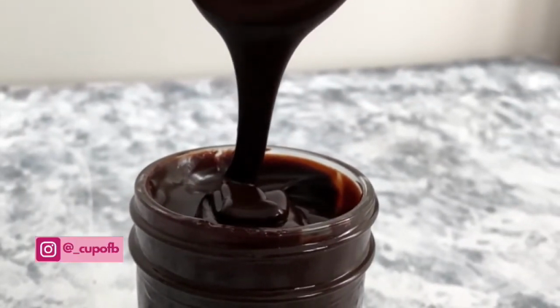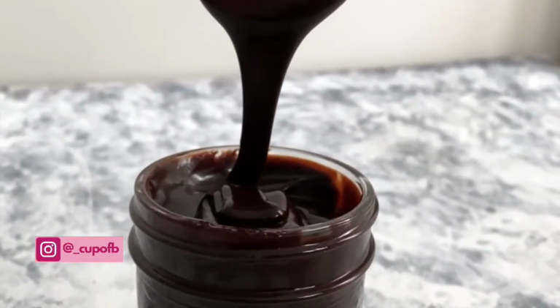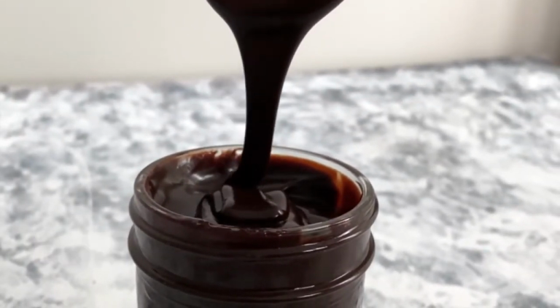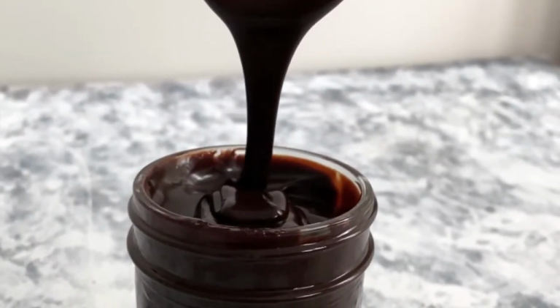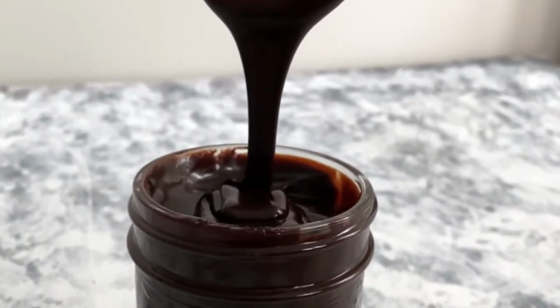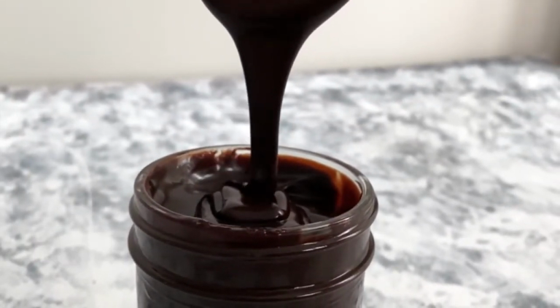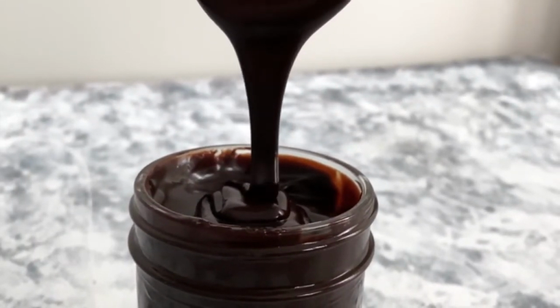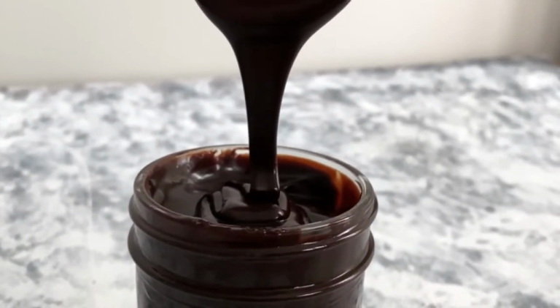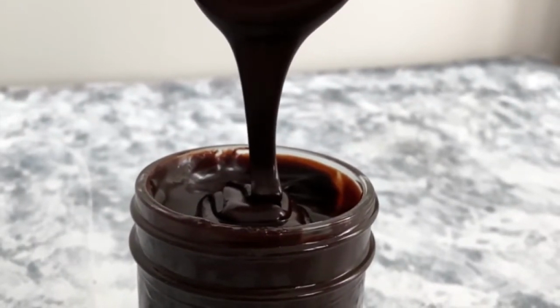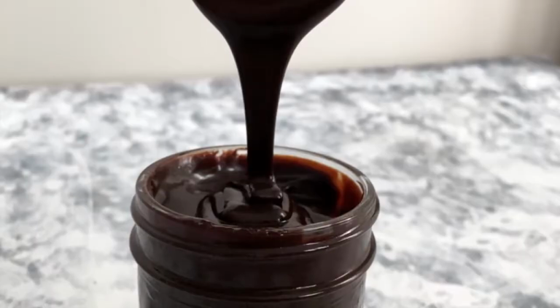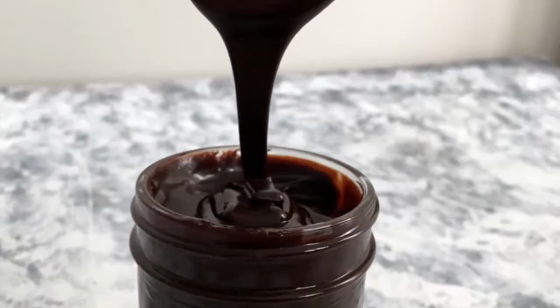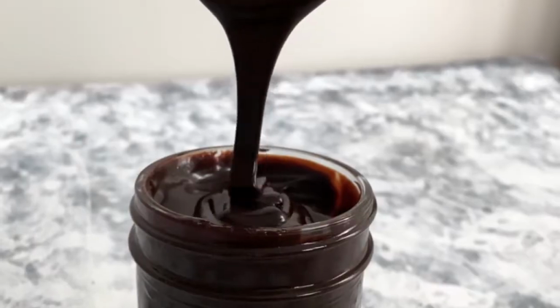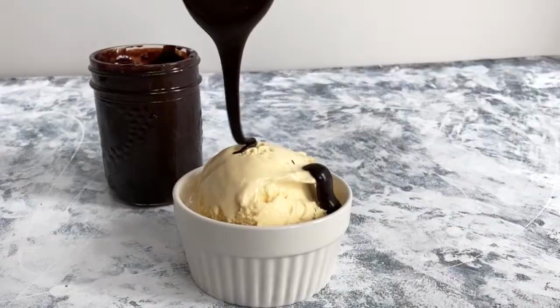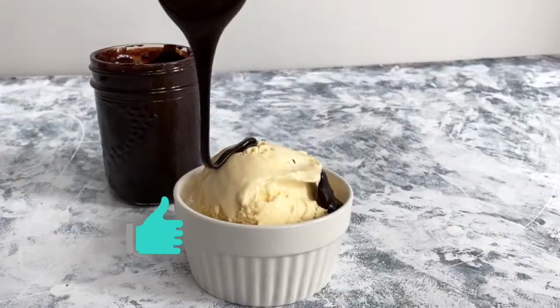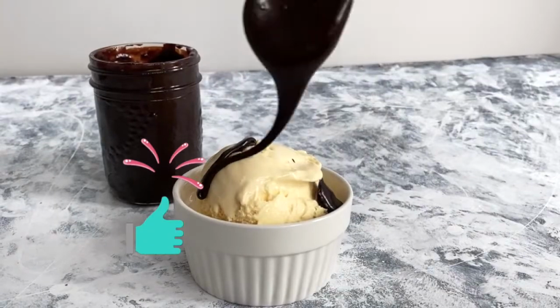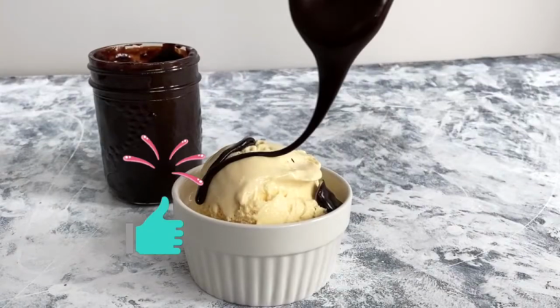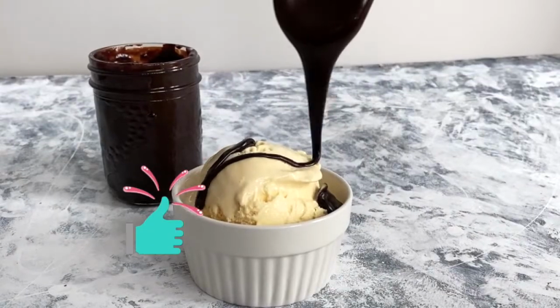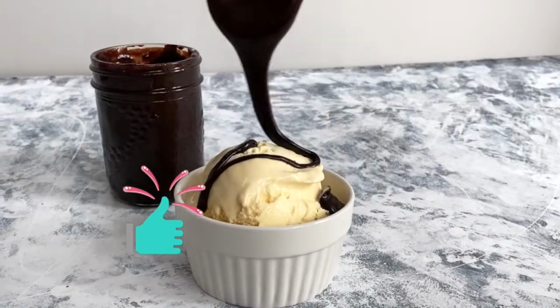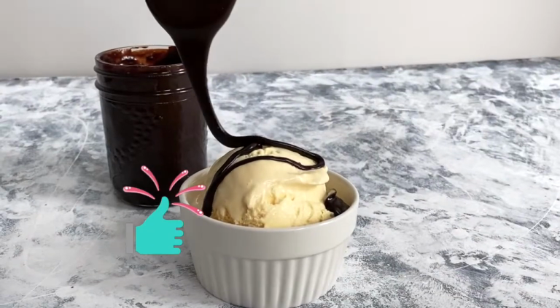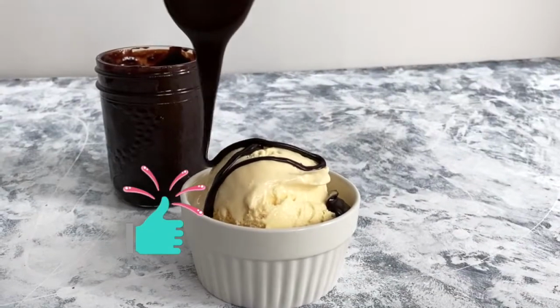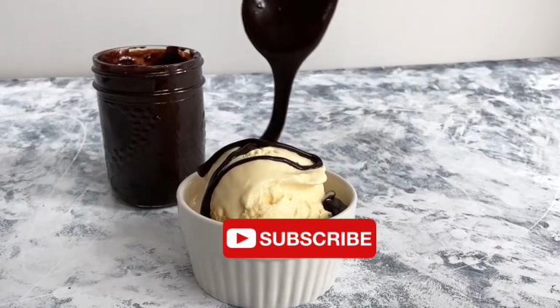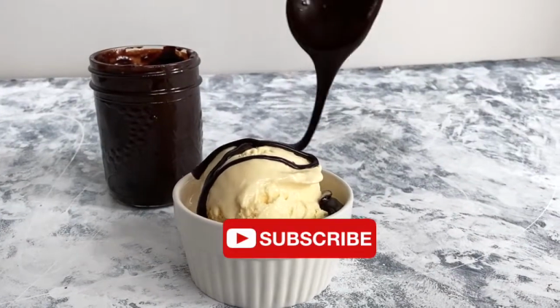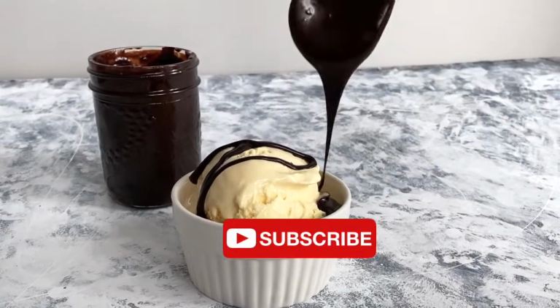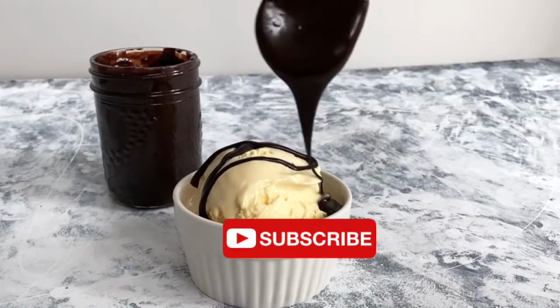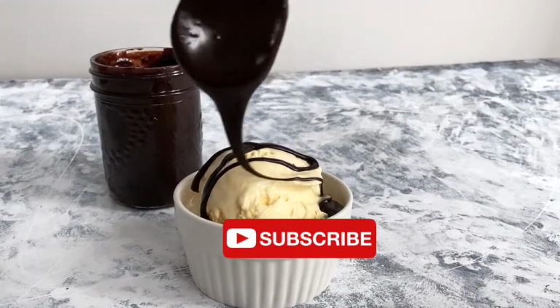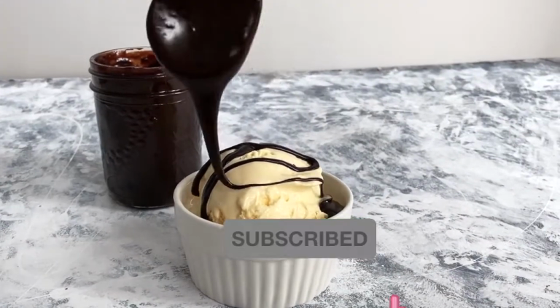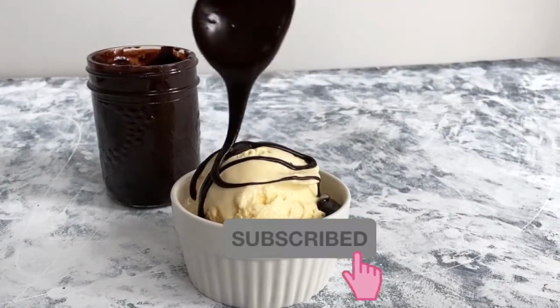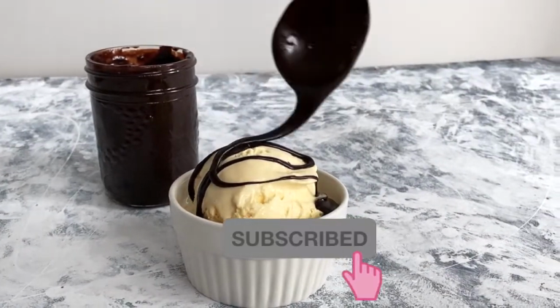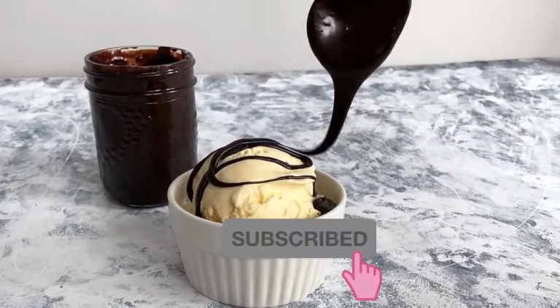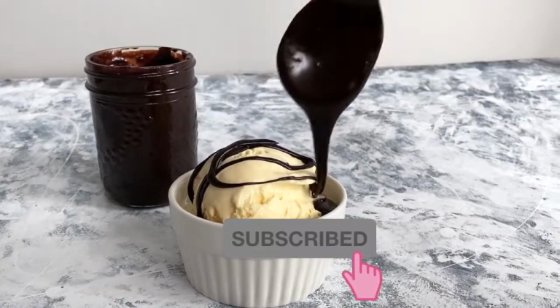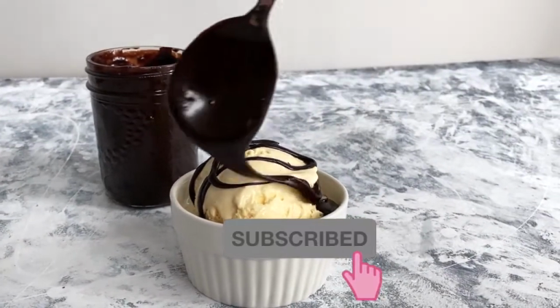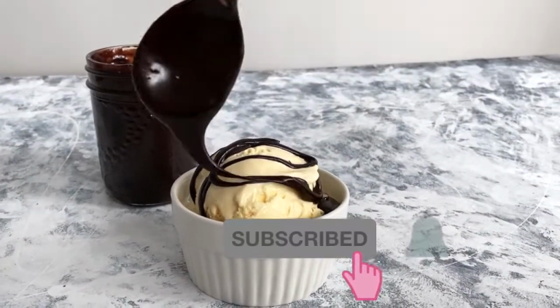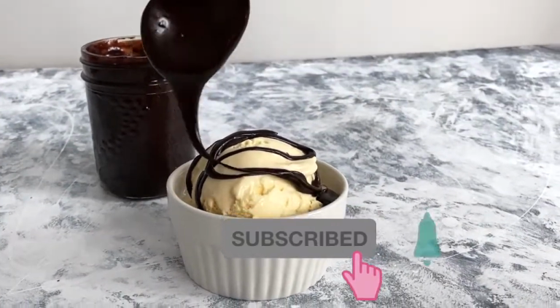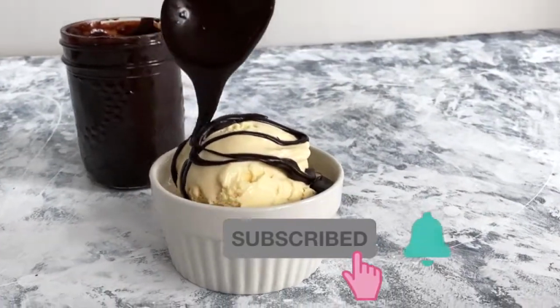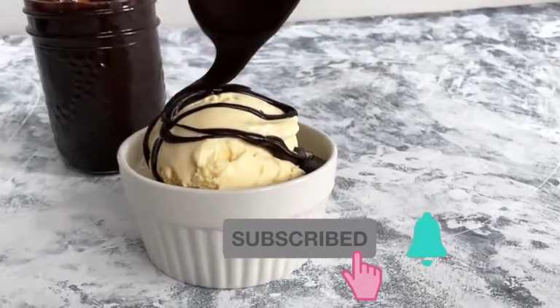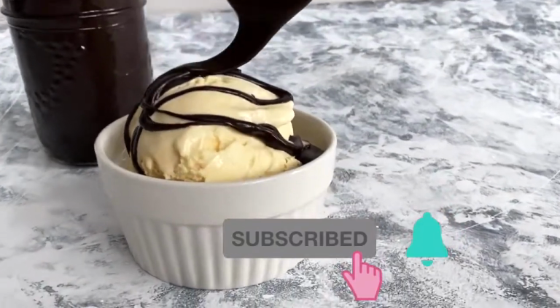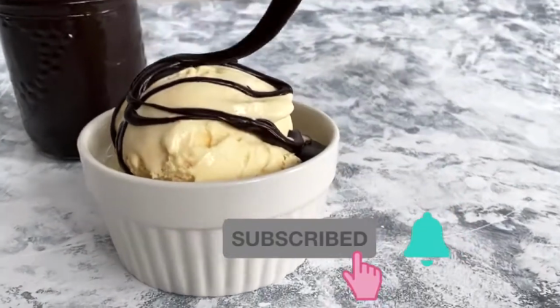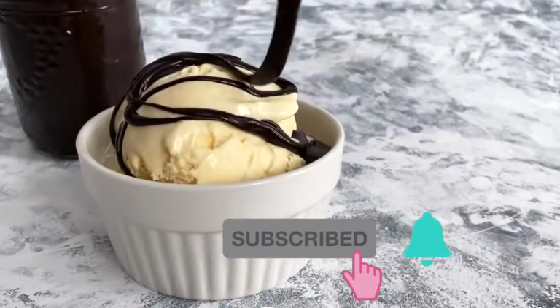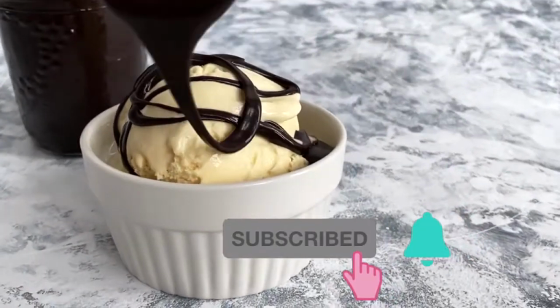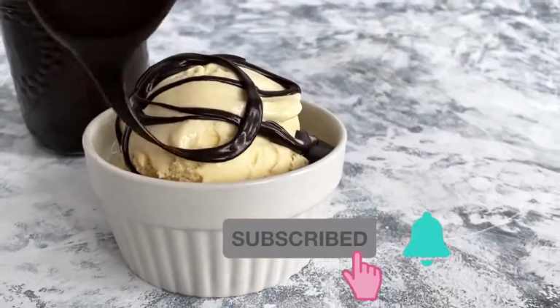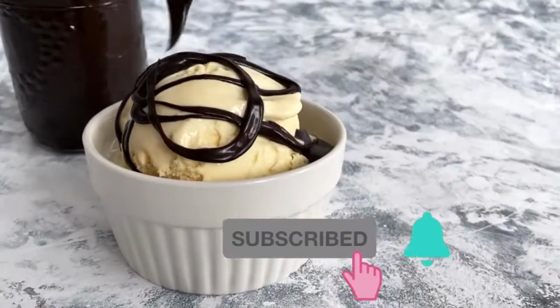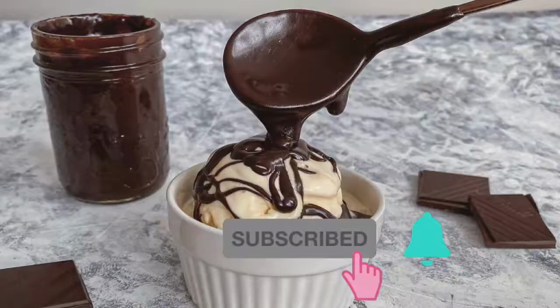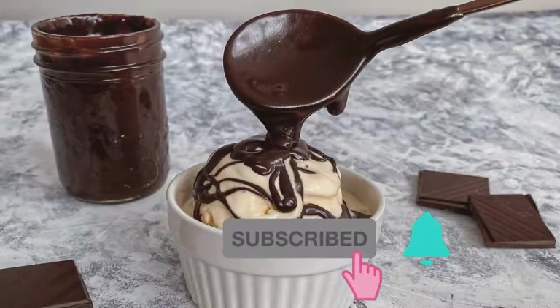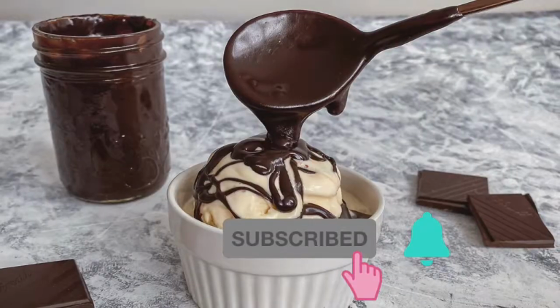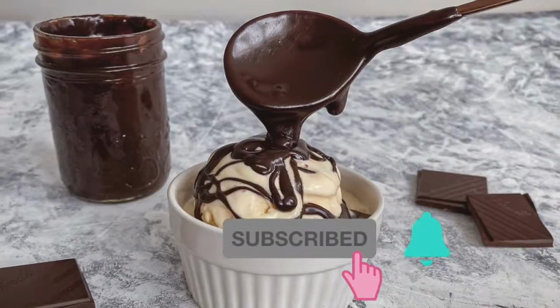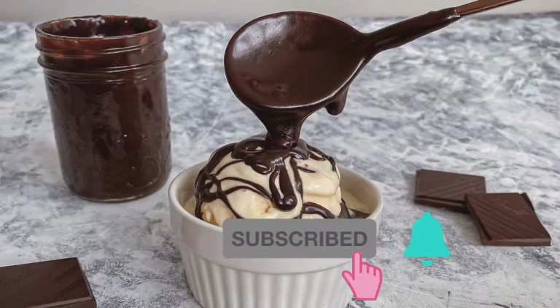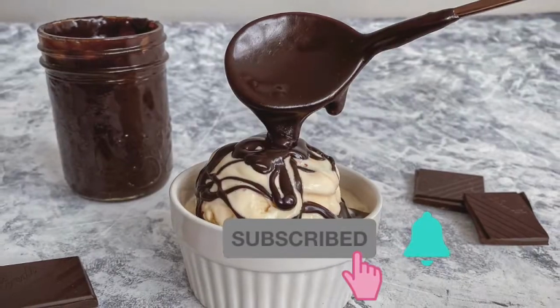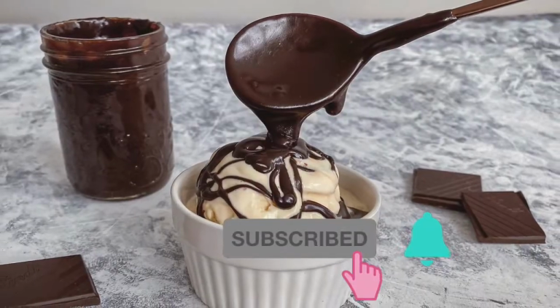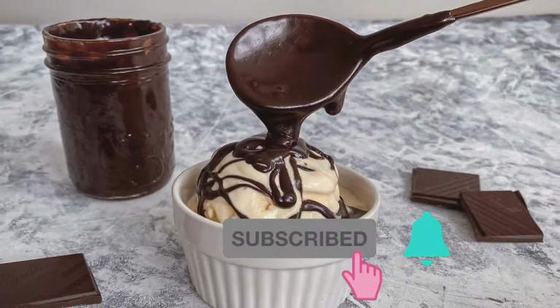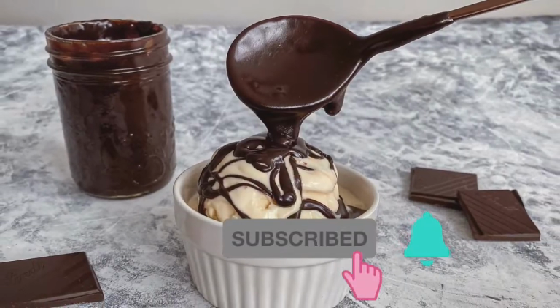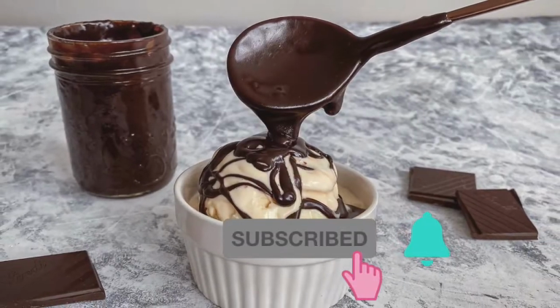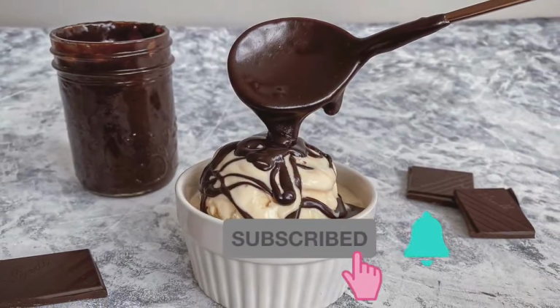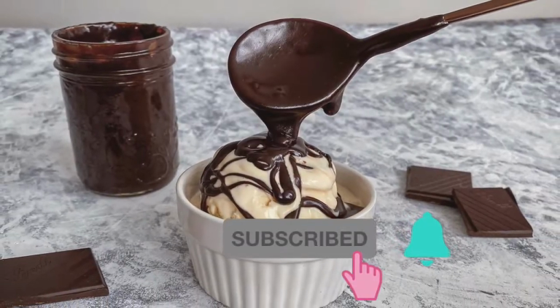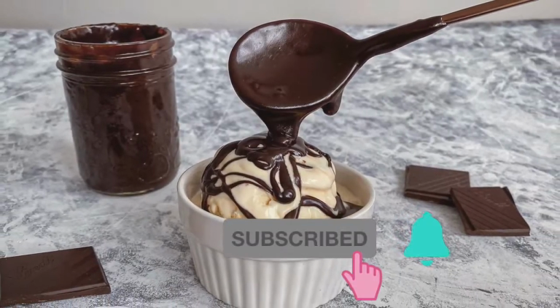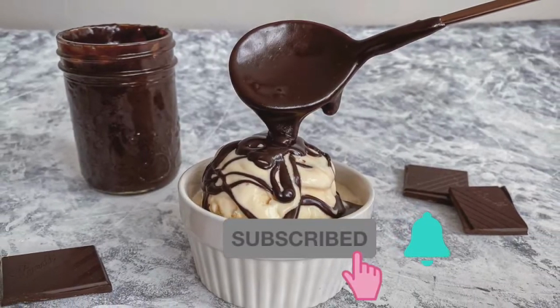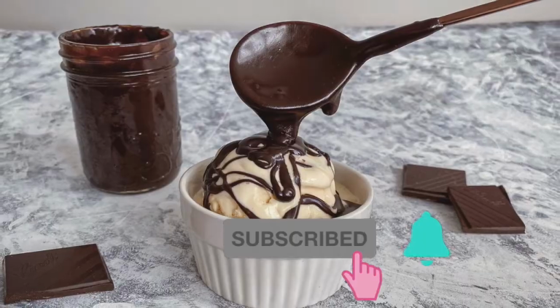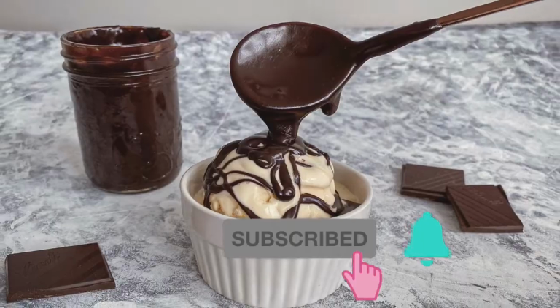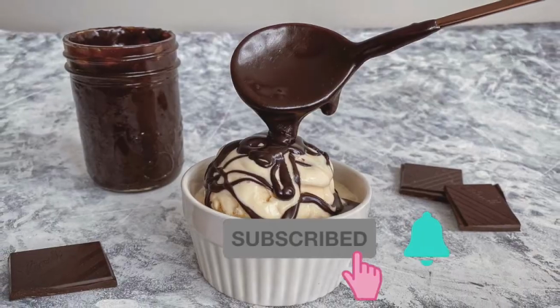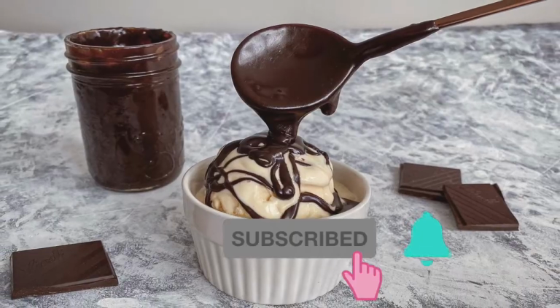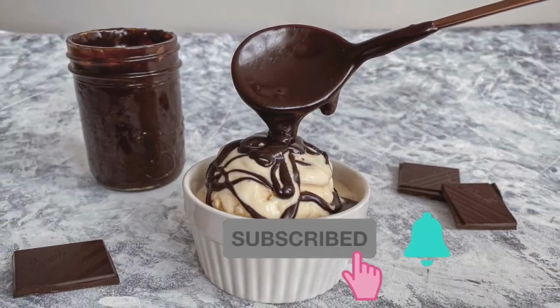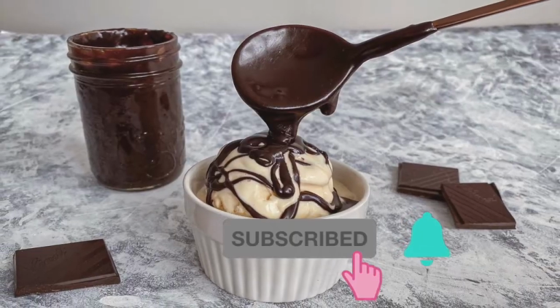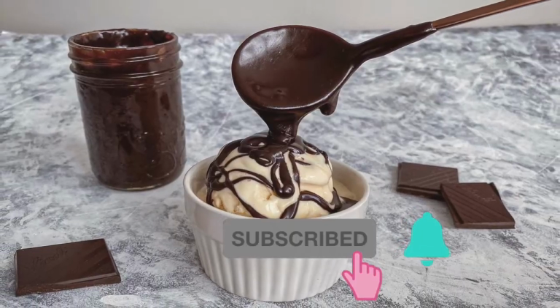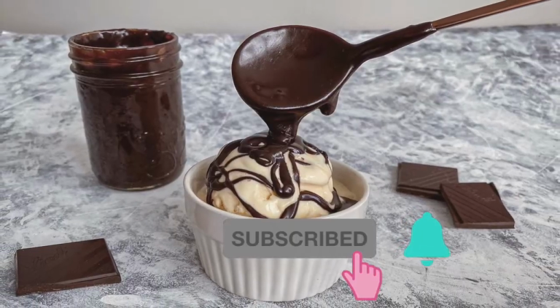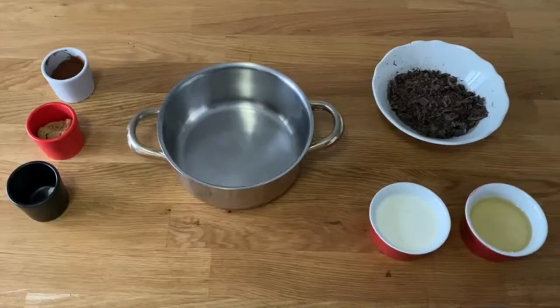If you like this video please give it a thumbs up, and if you're new here and want to see more videos like this one, hit that subscribe button with the notification bell on.